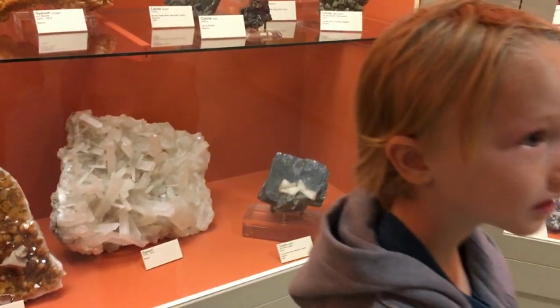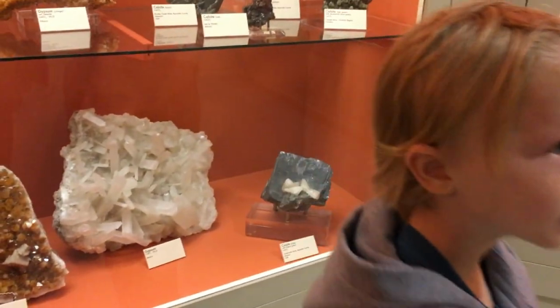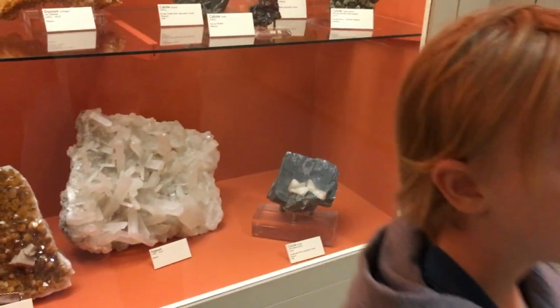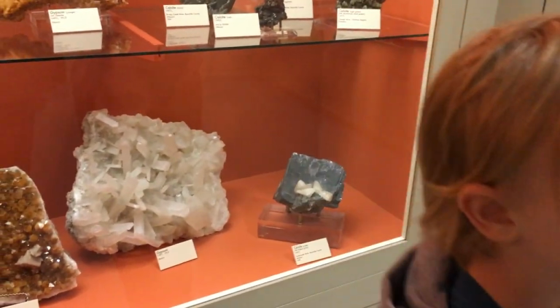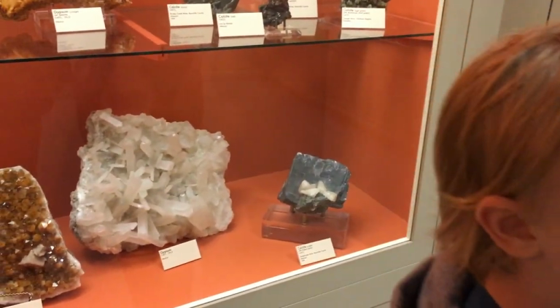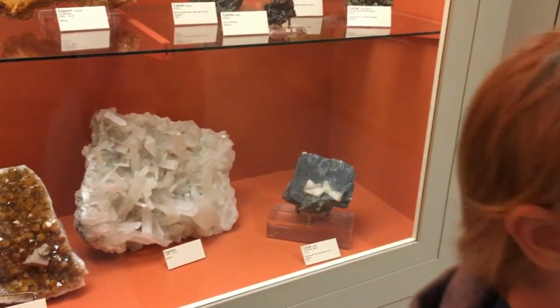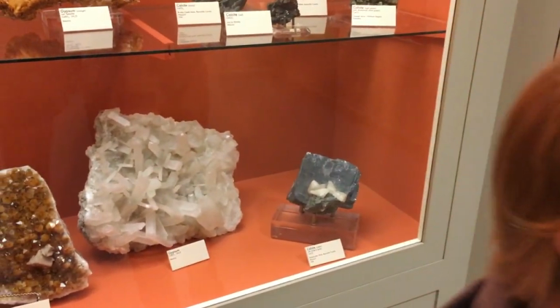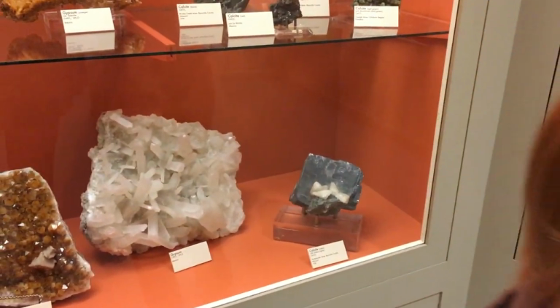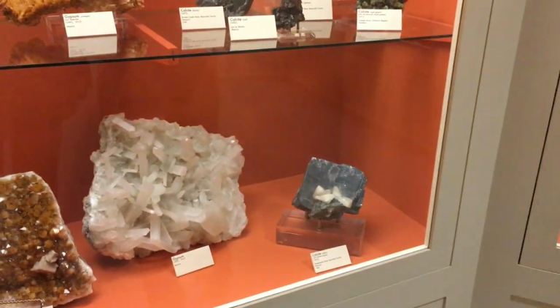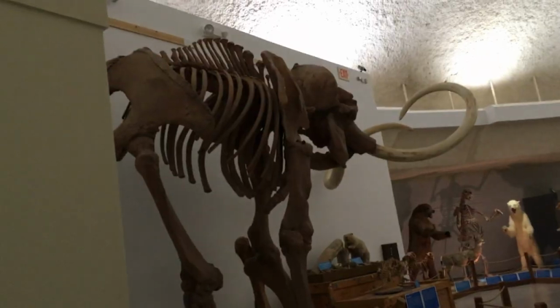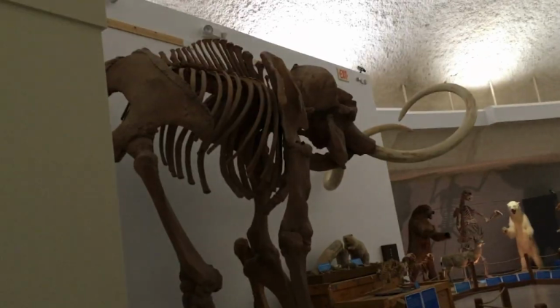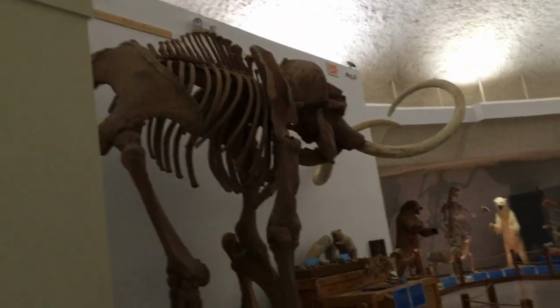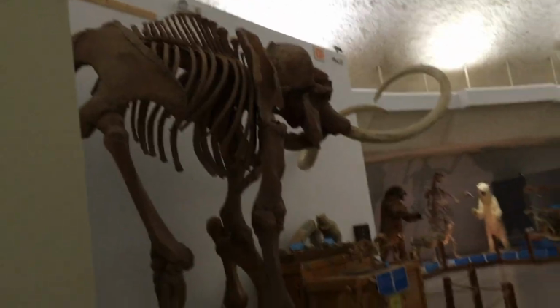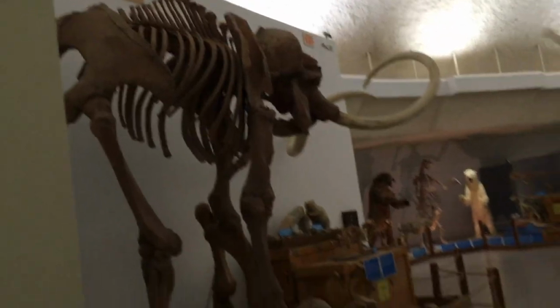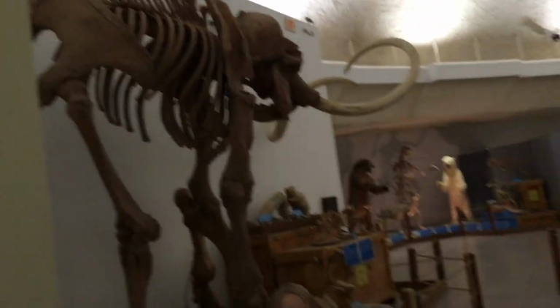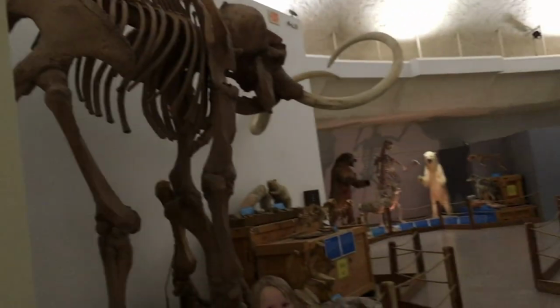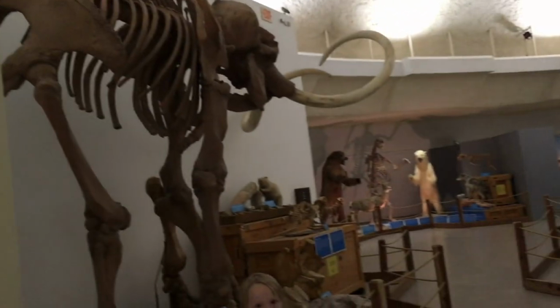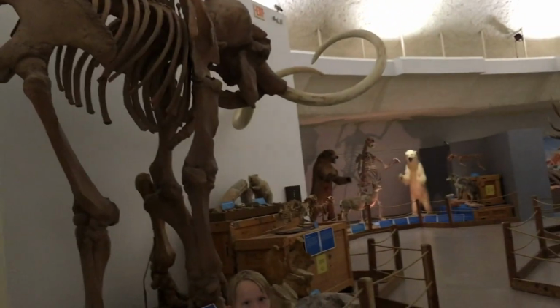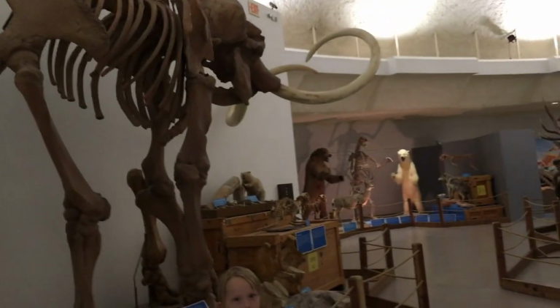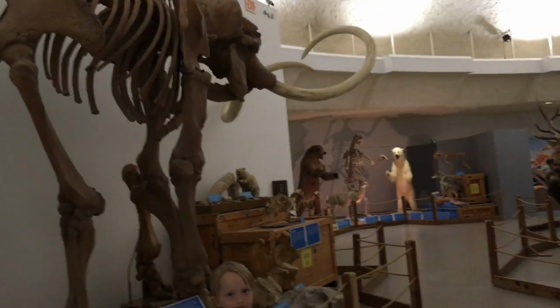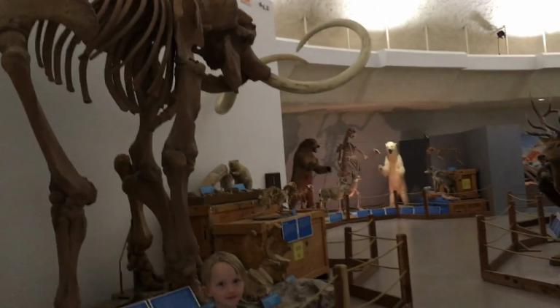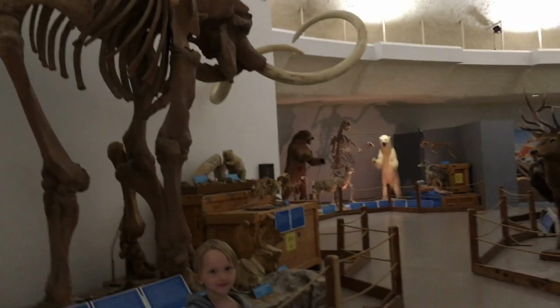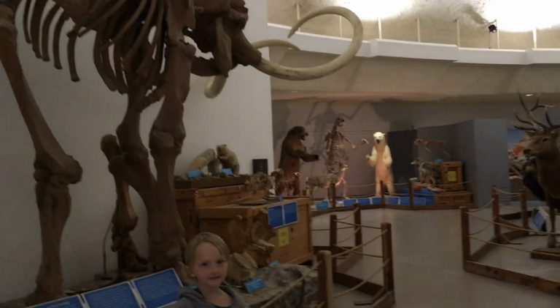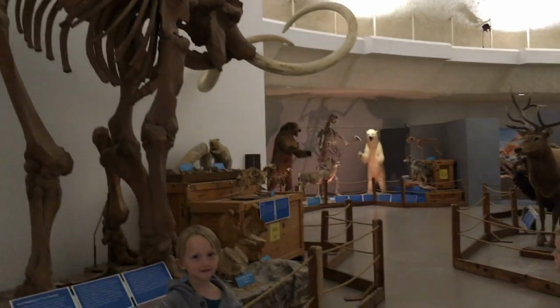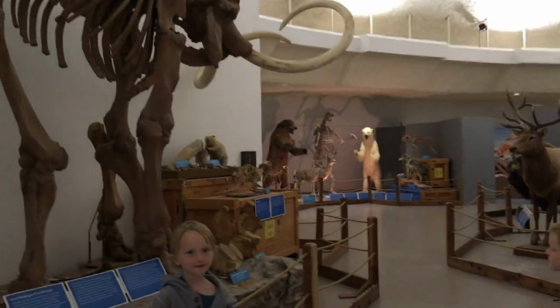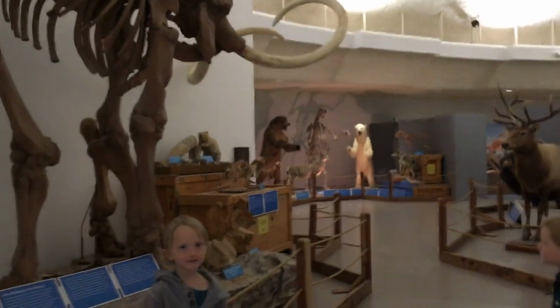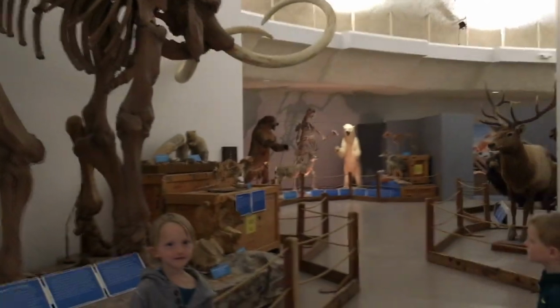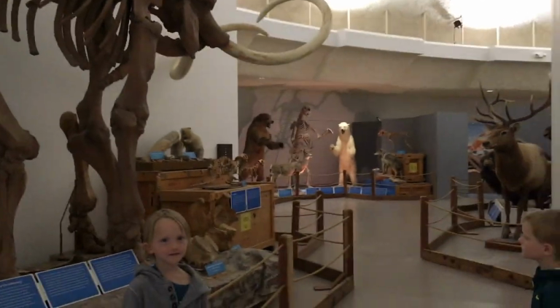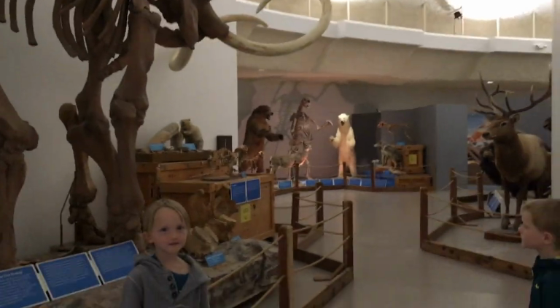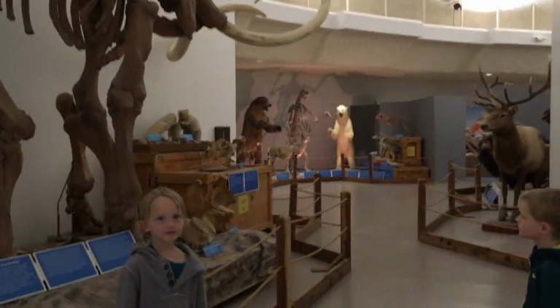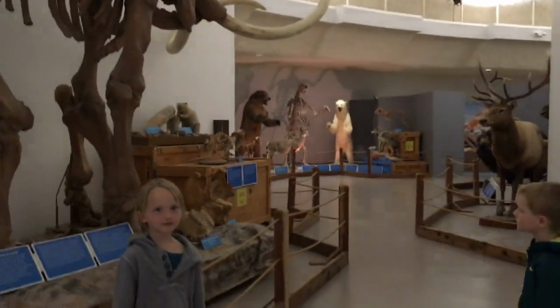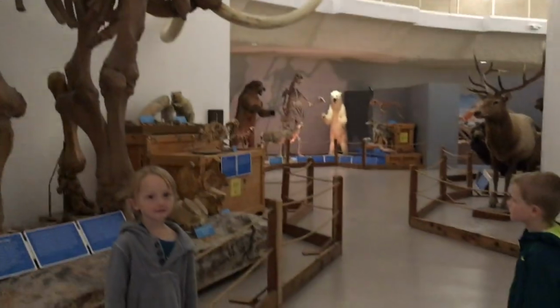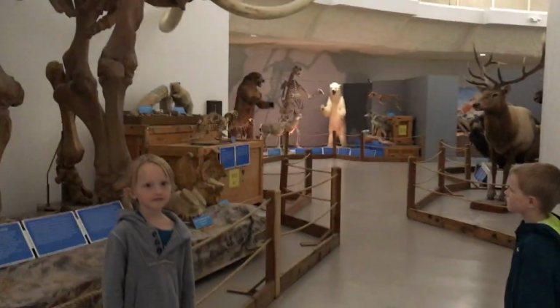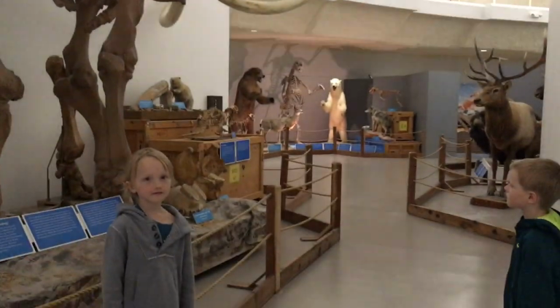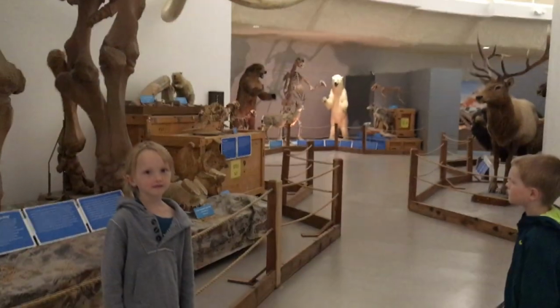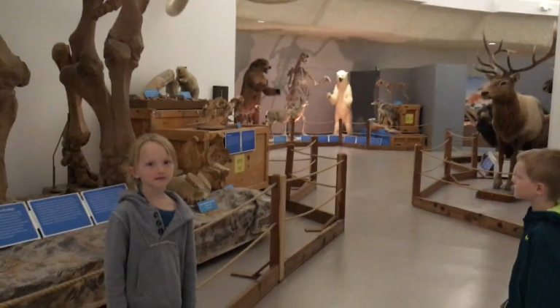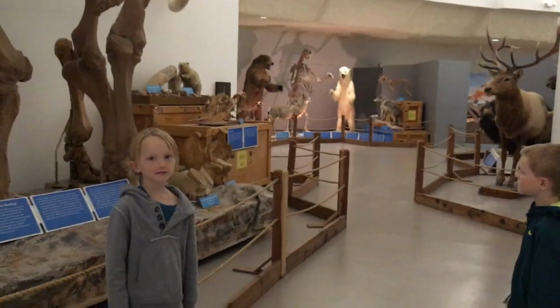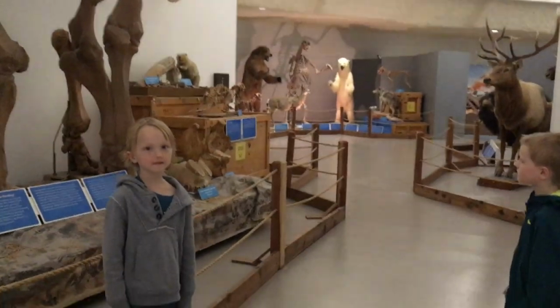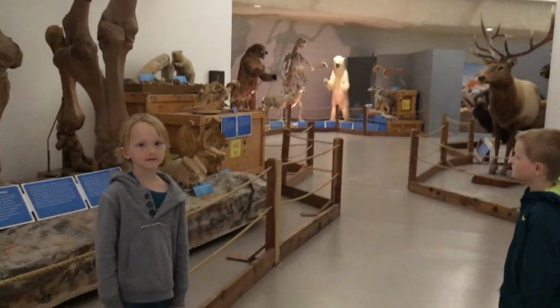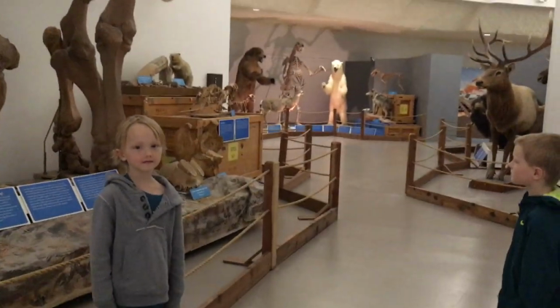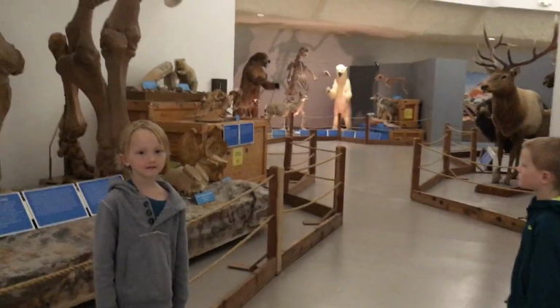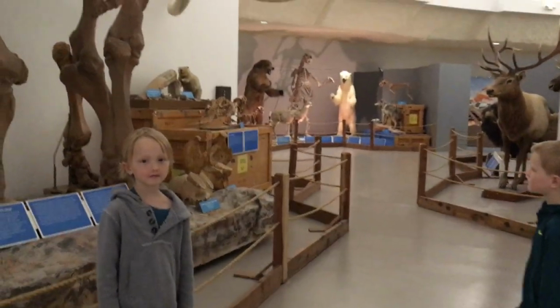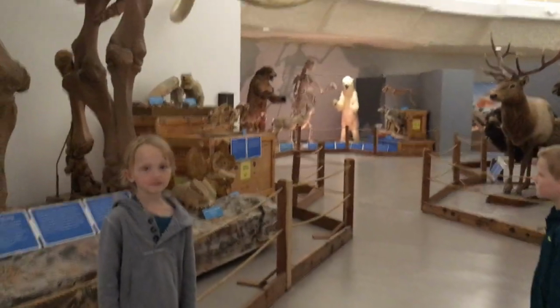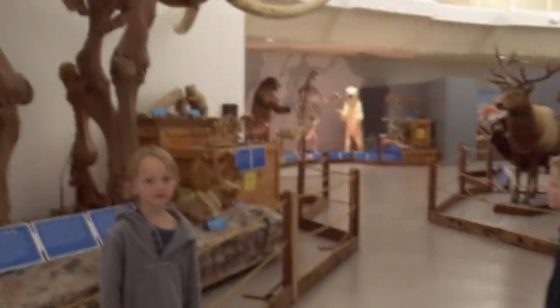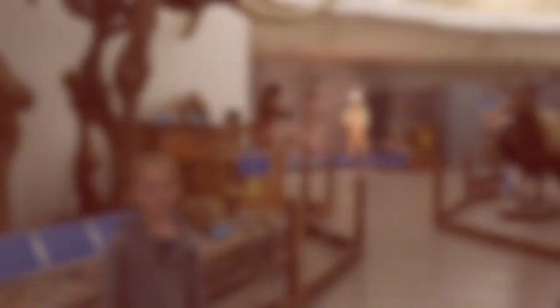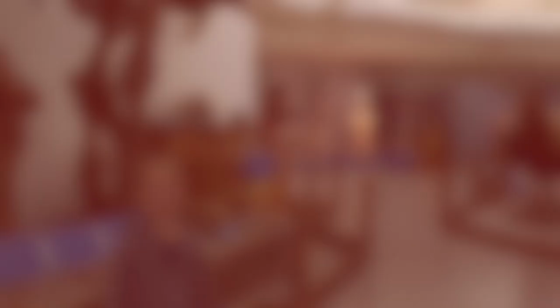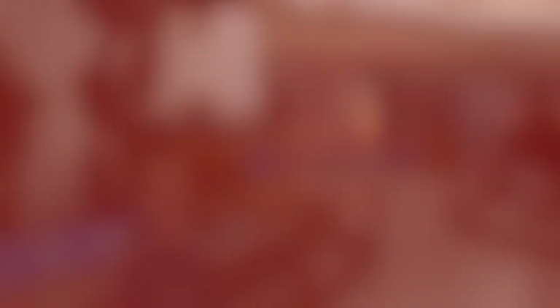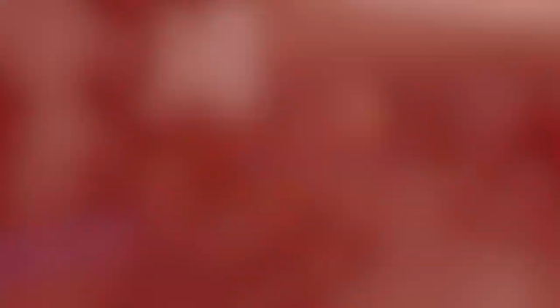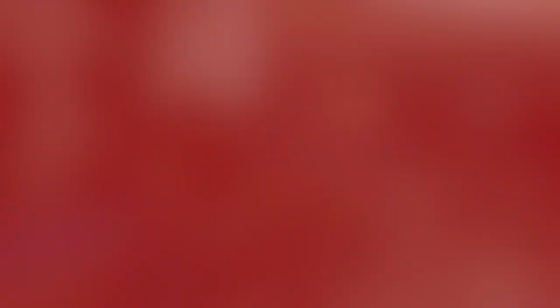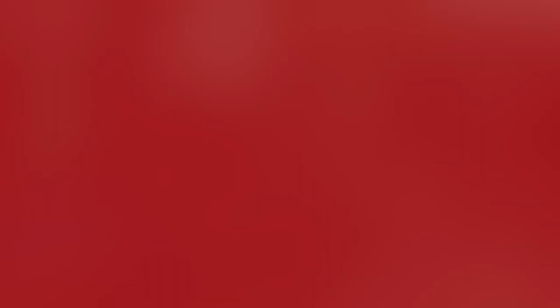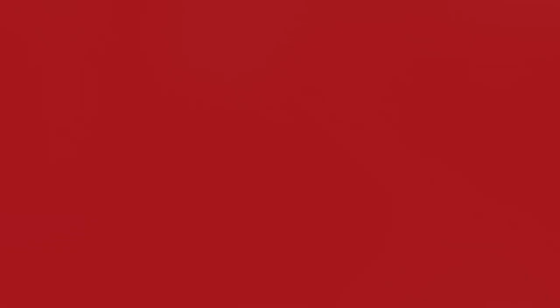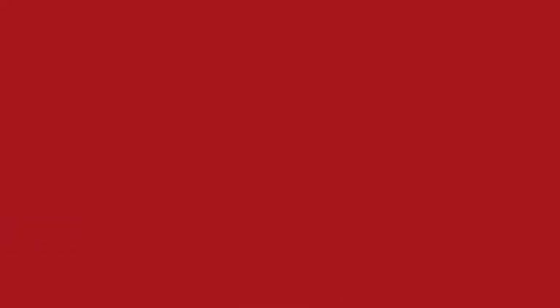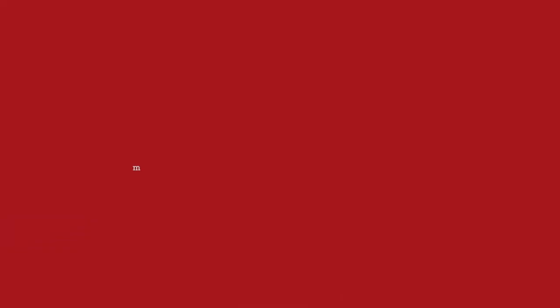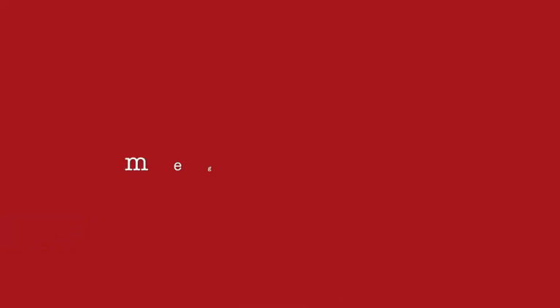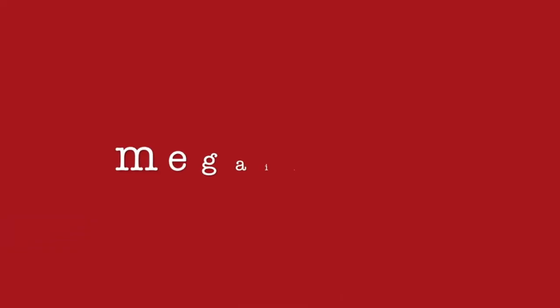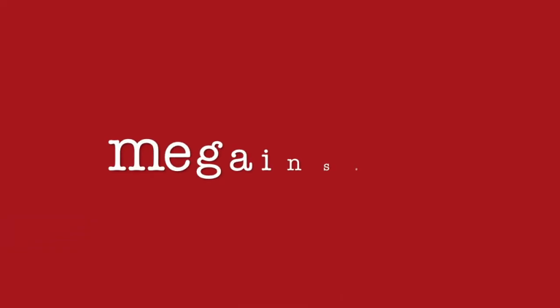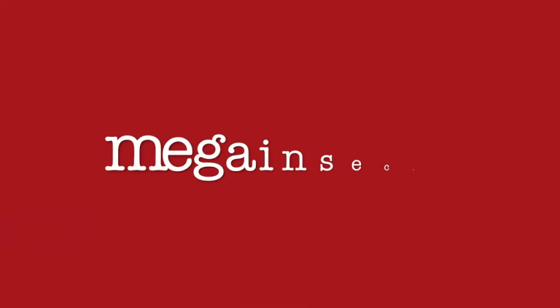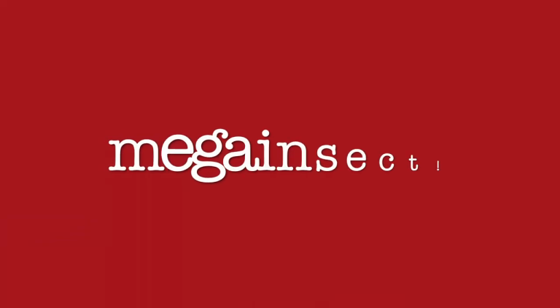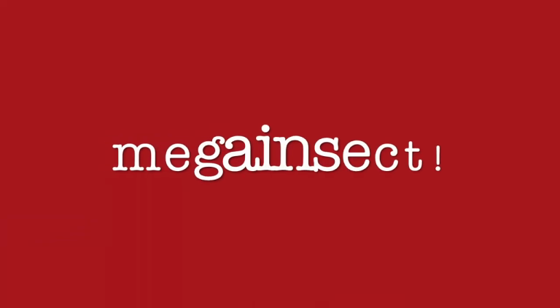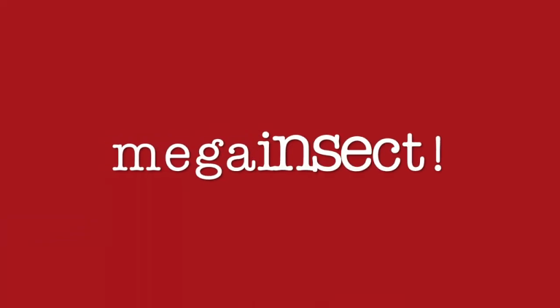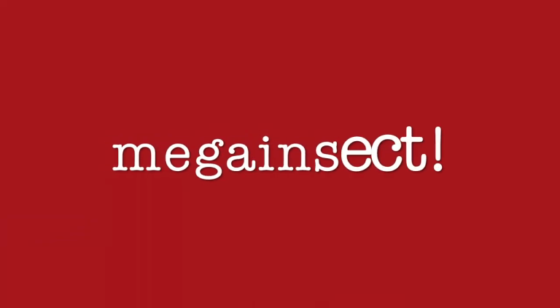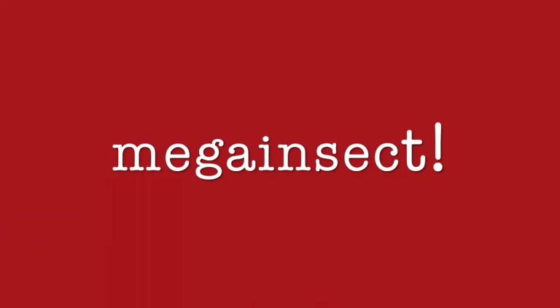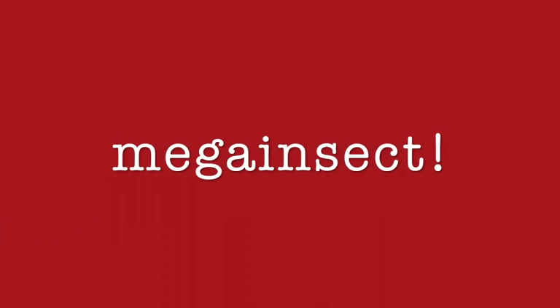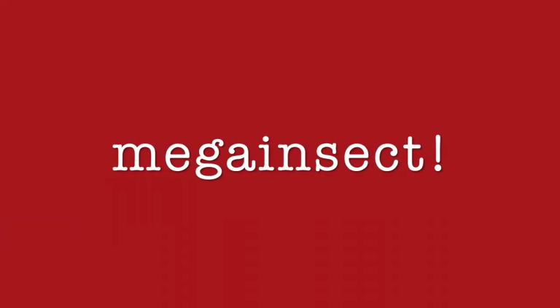We saw a massive mammal skeleton. Then this part kind of surprised me.